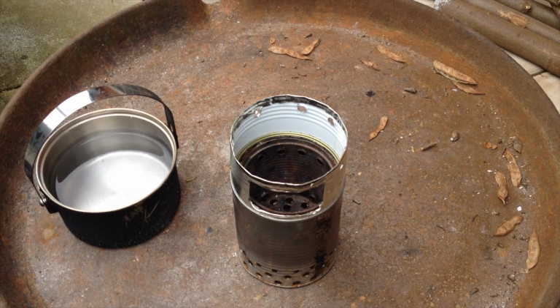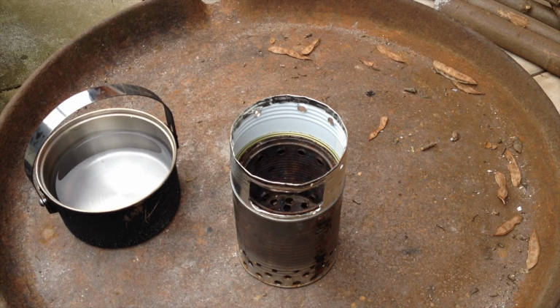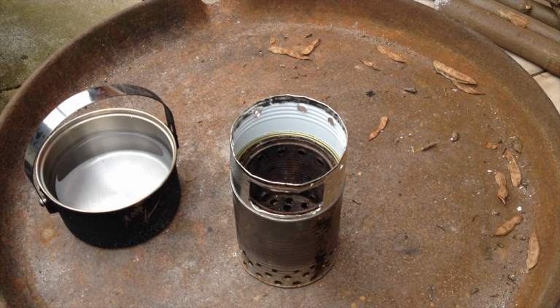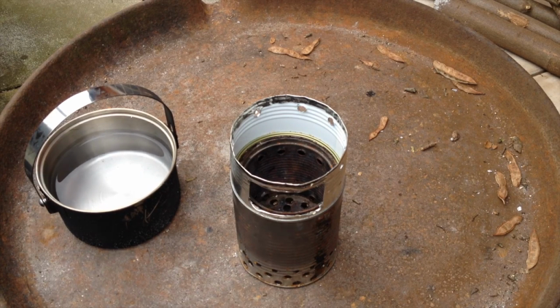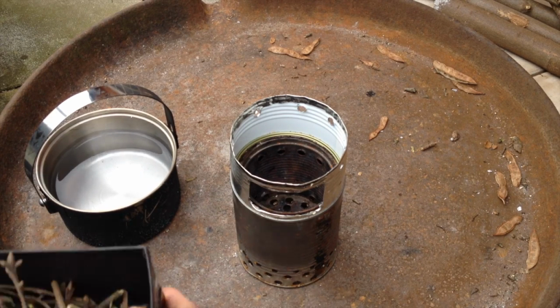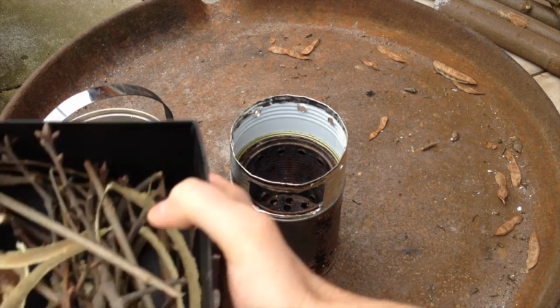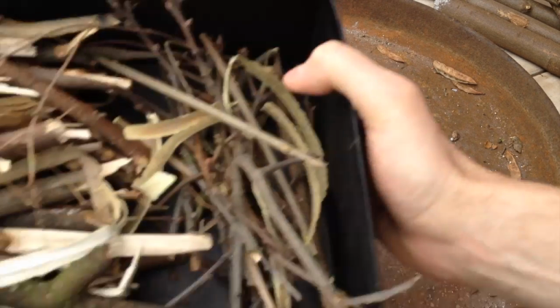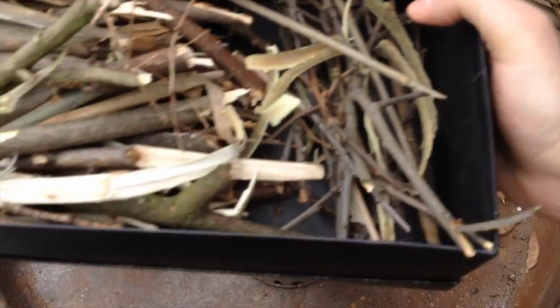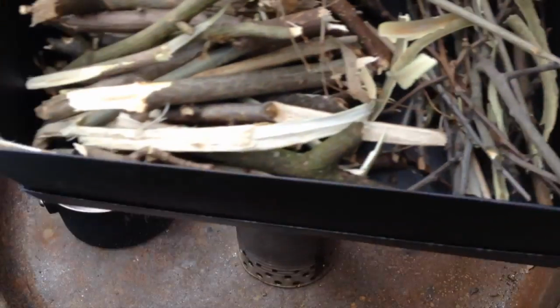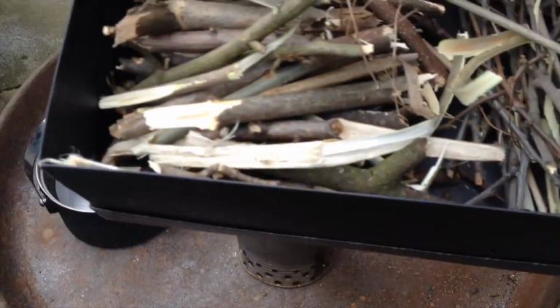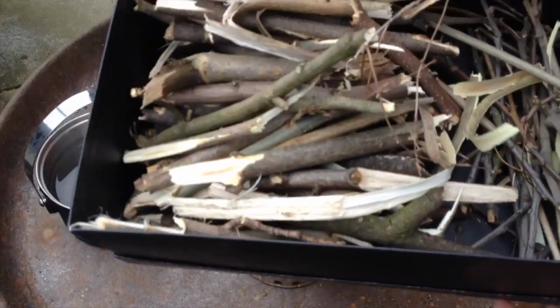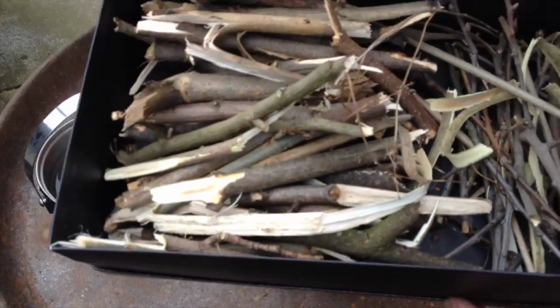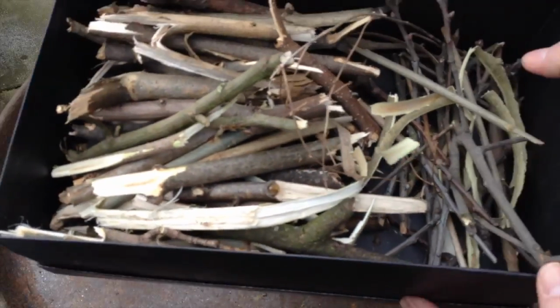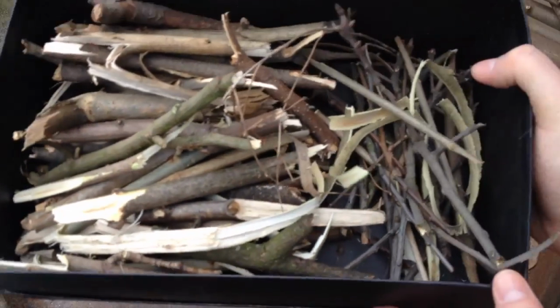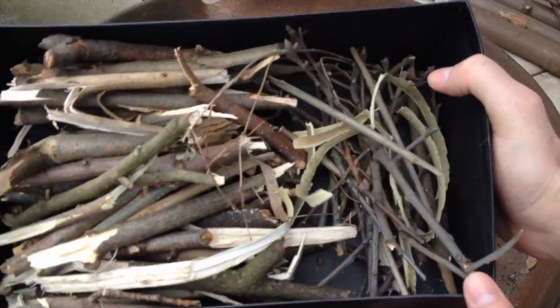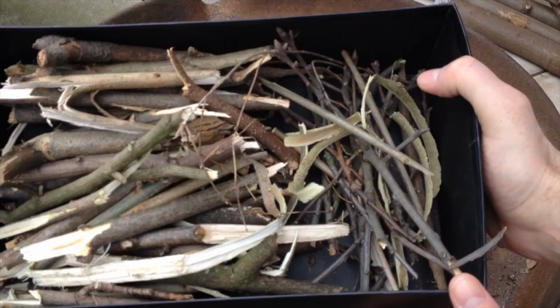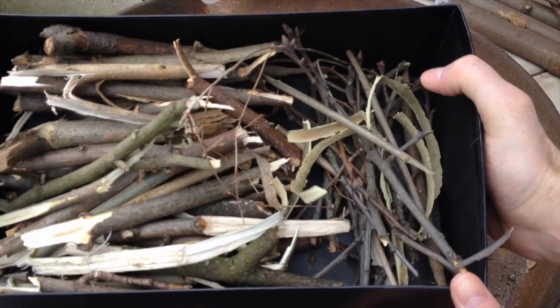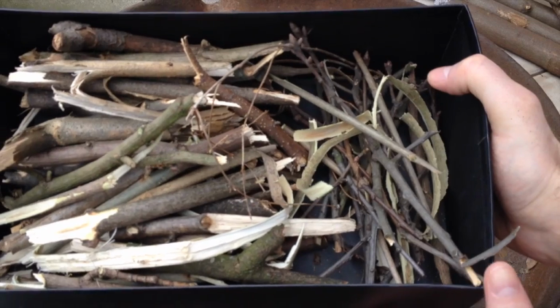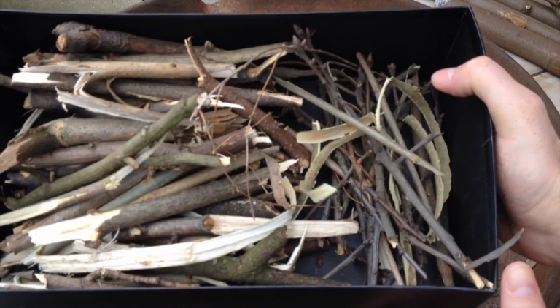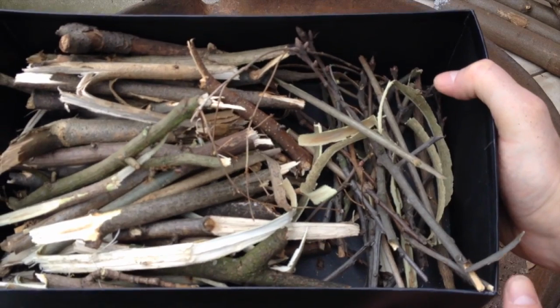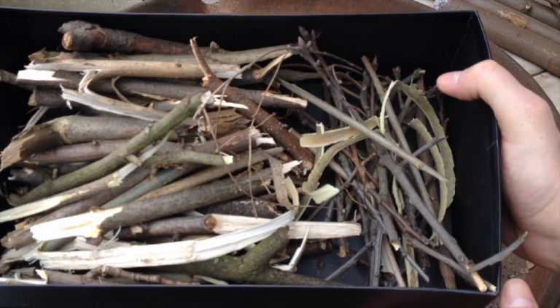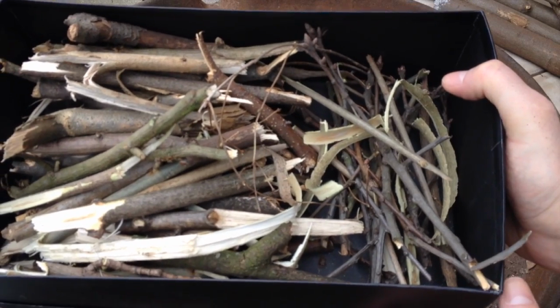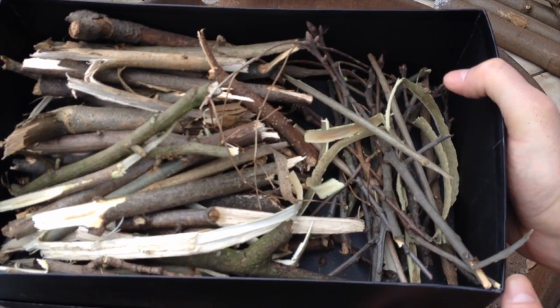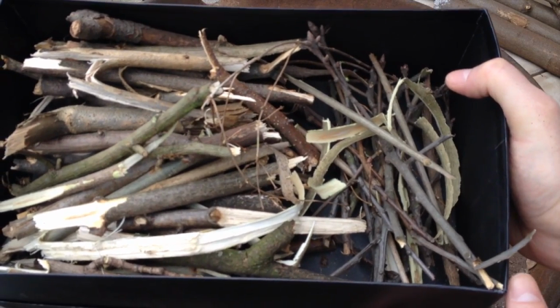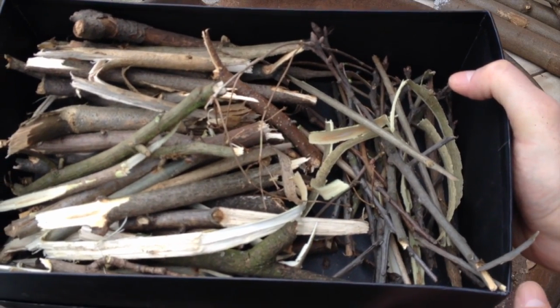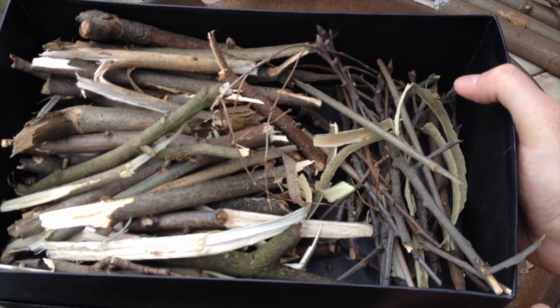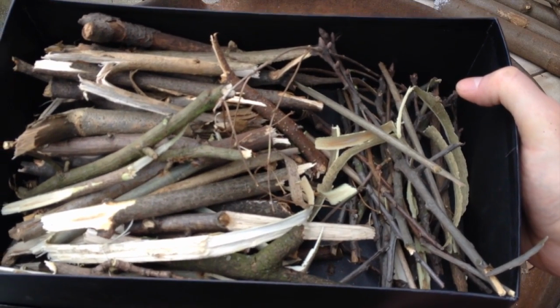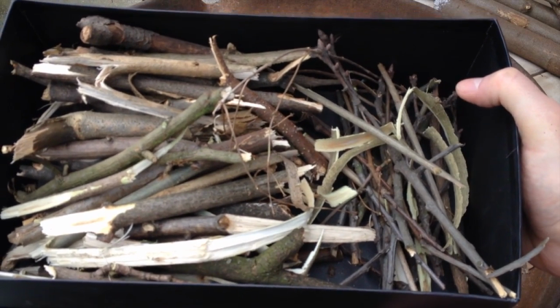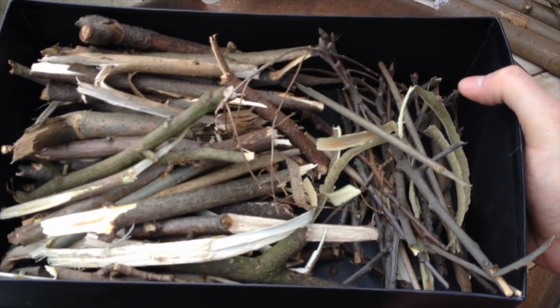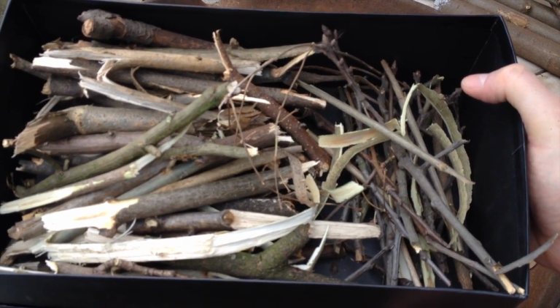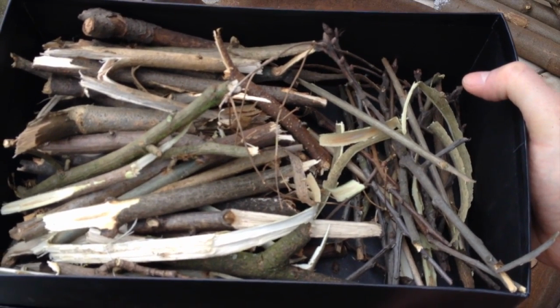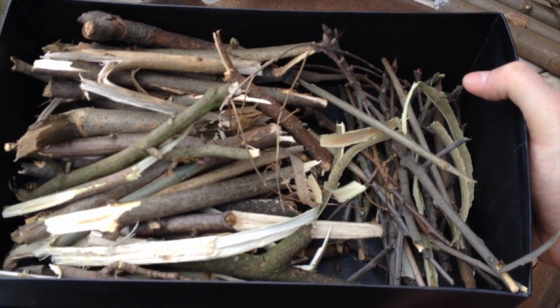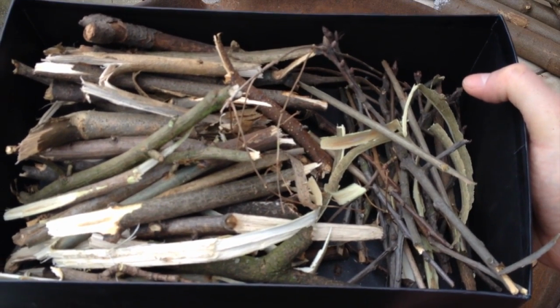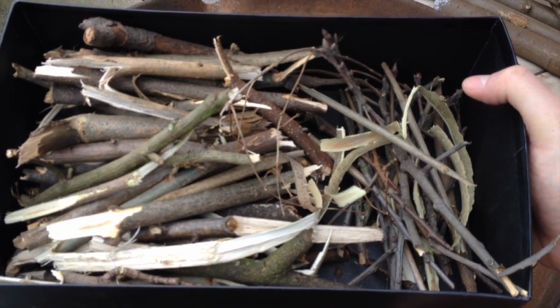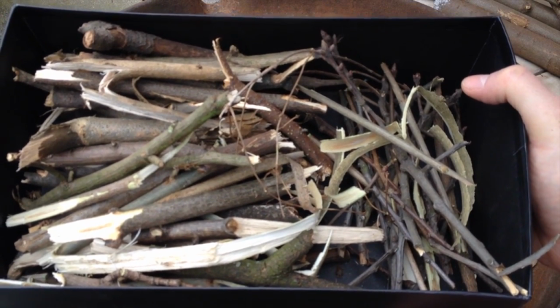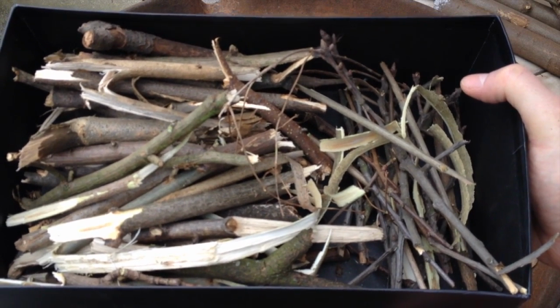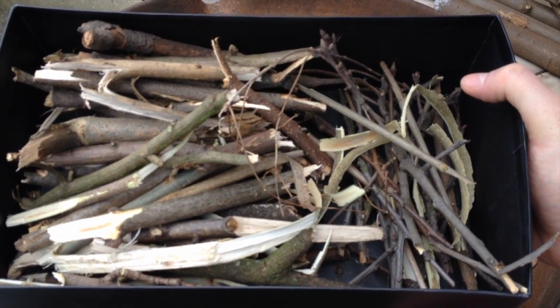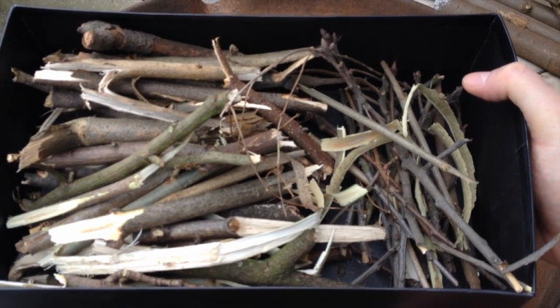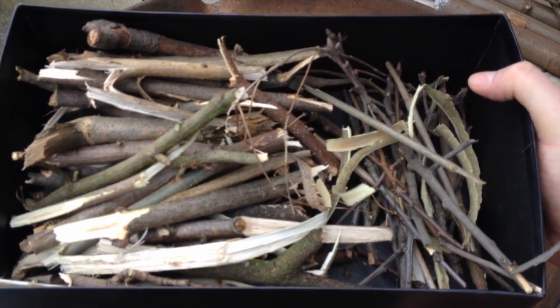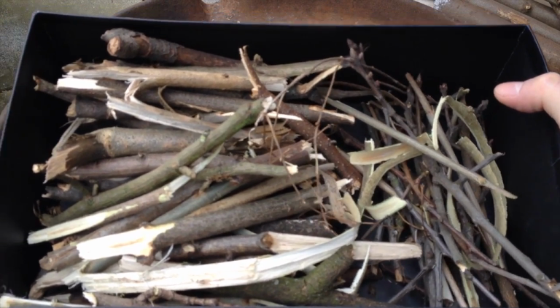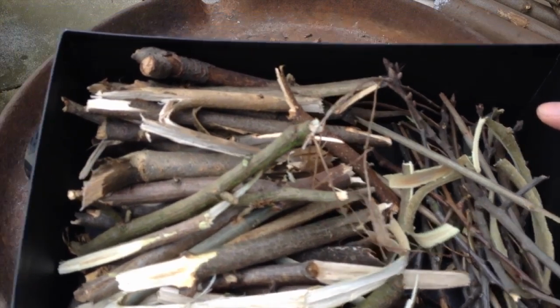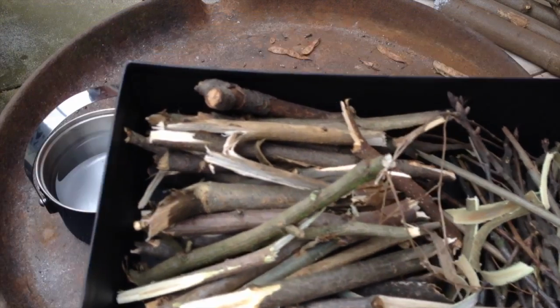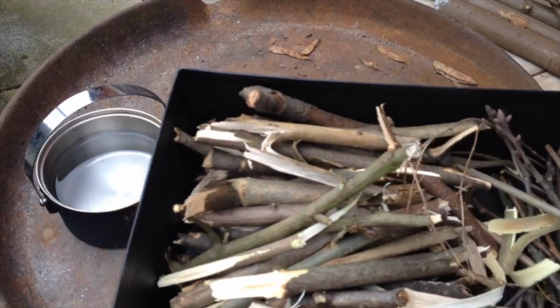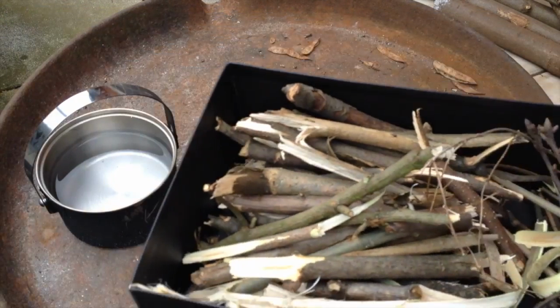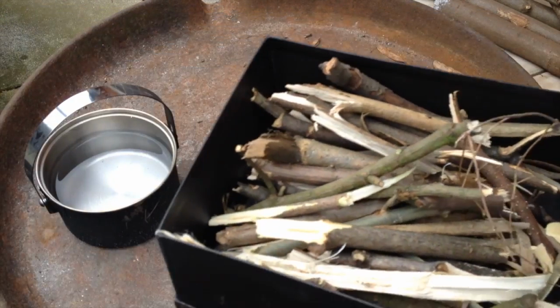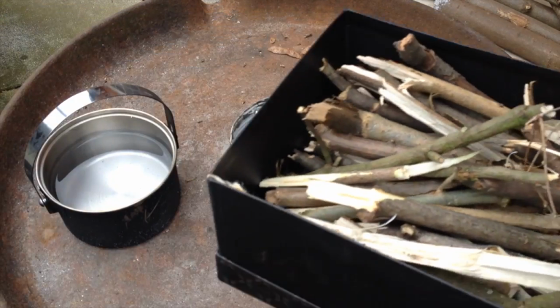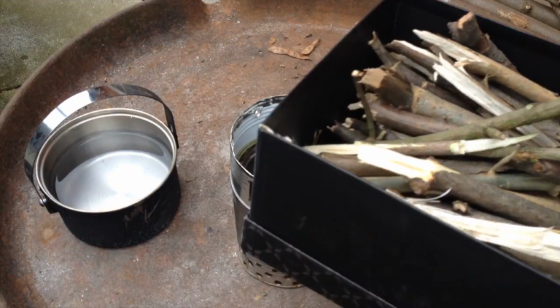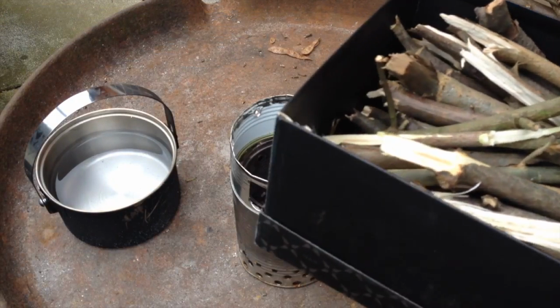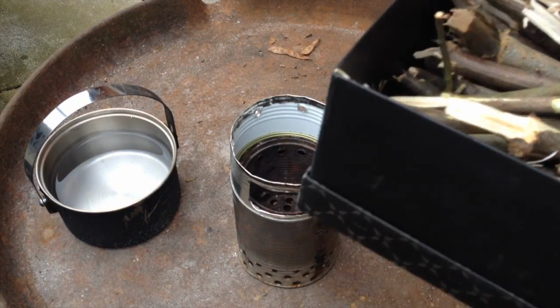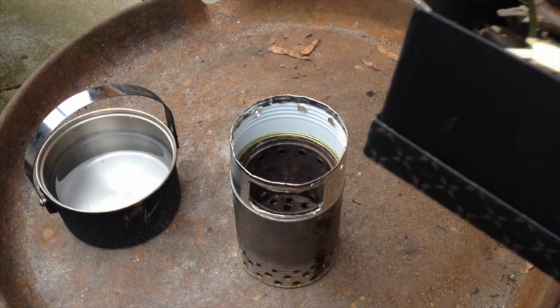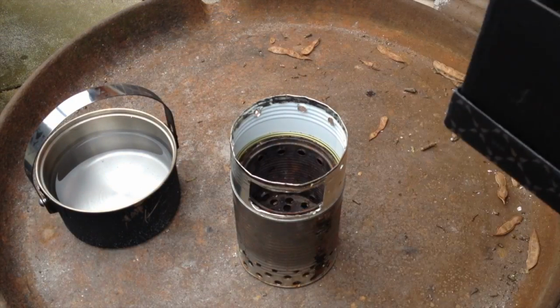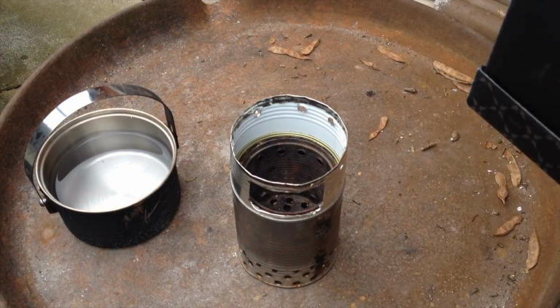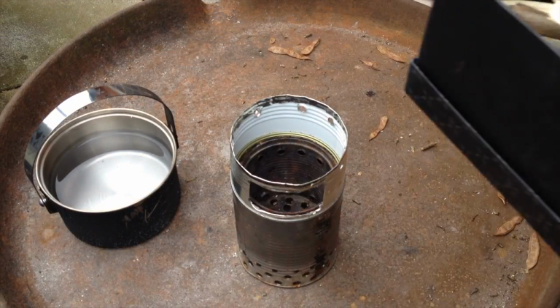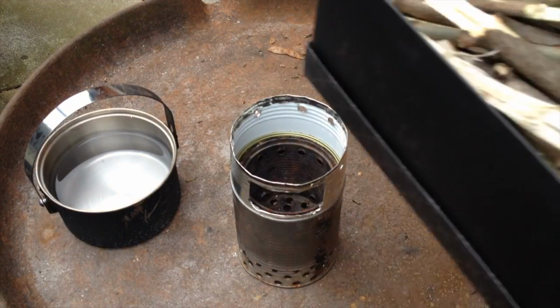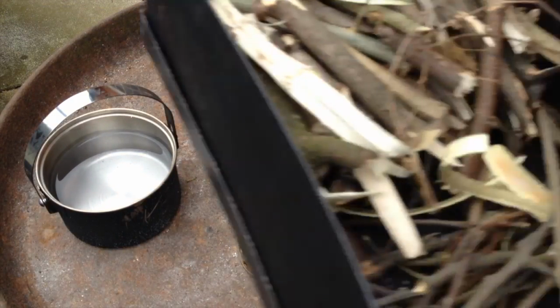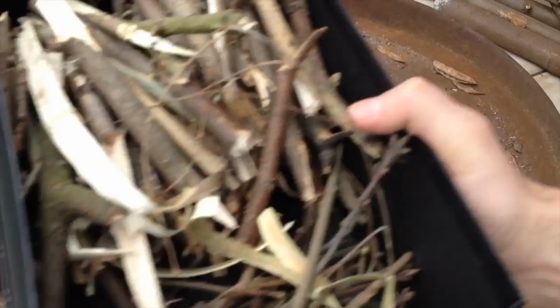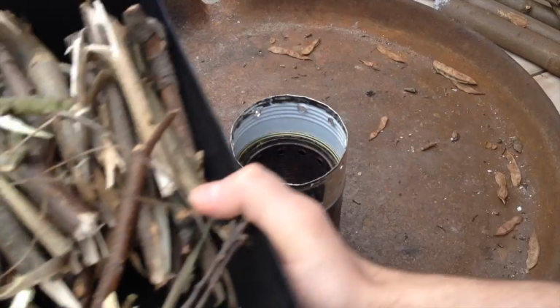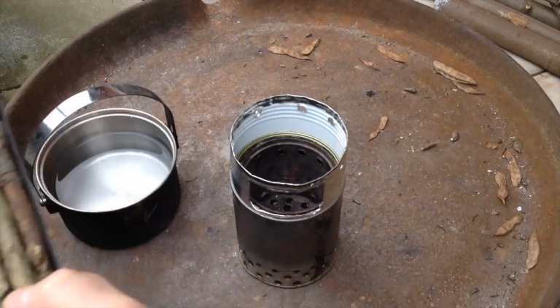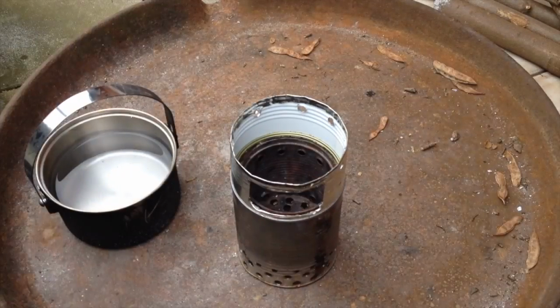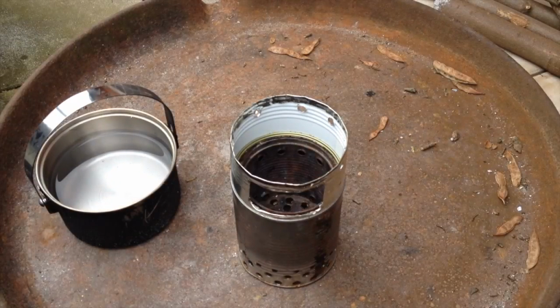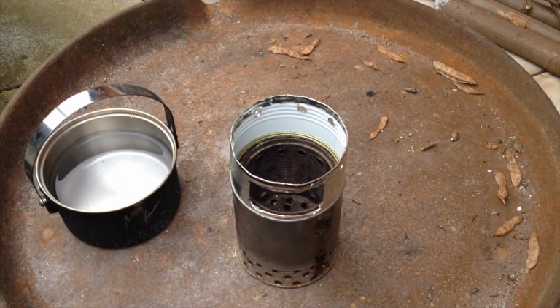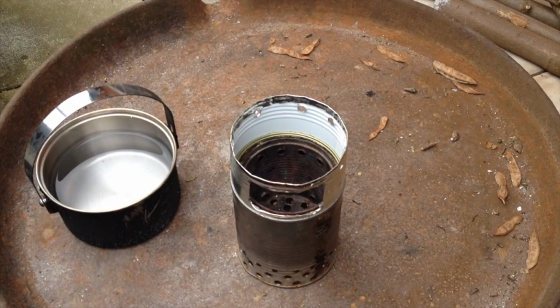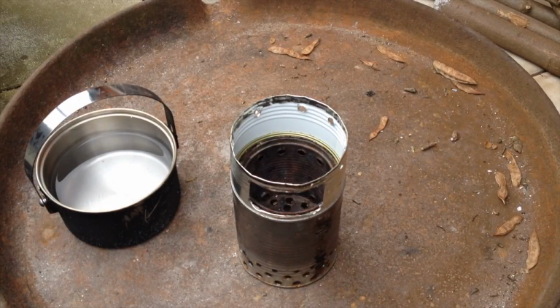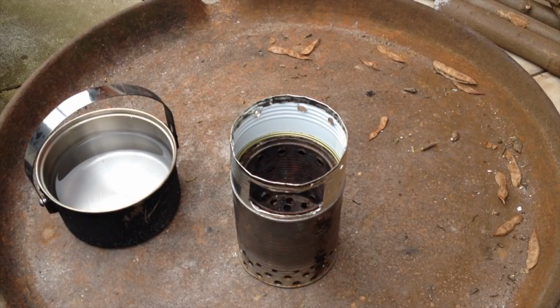This is the wood I have today — as usual, what I found outside and dried for one week in the house.